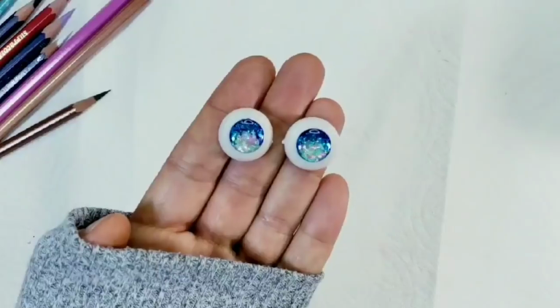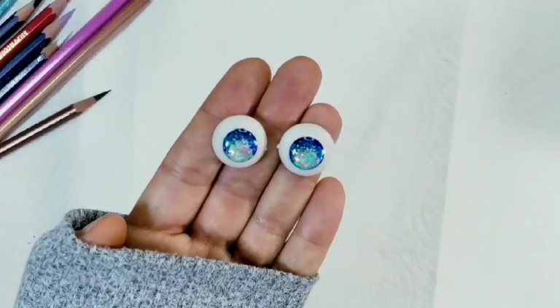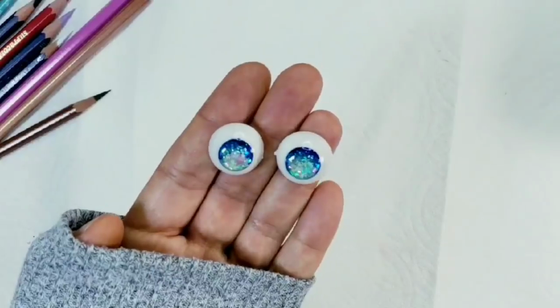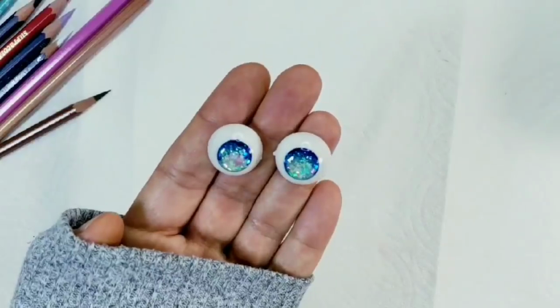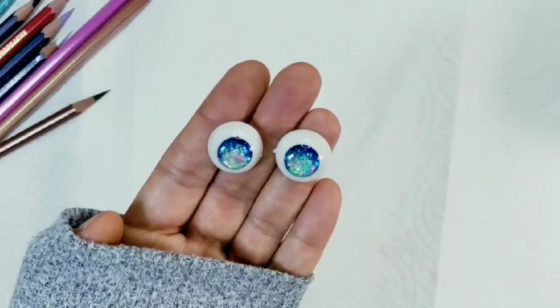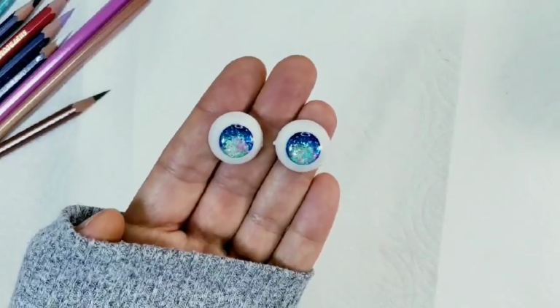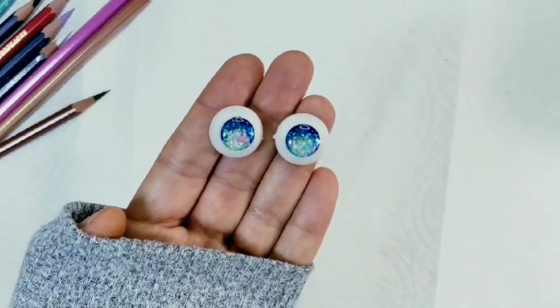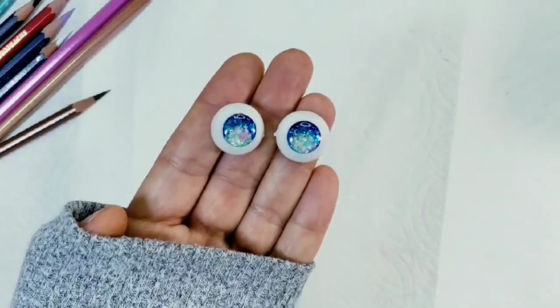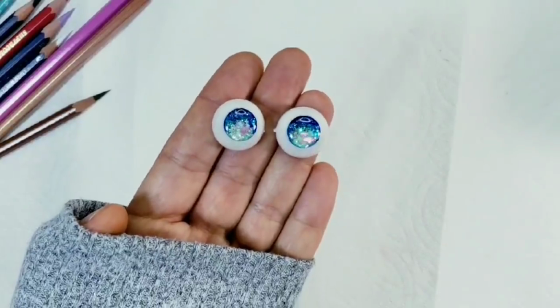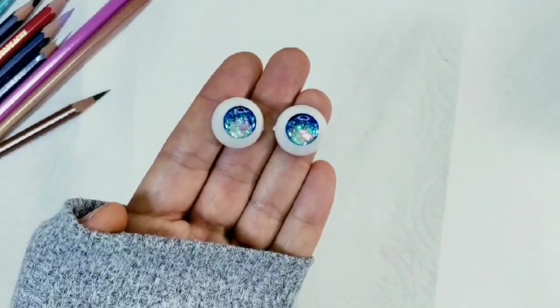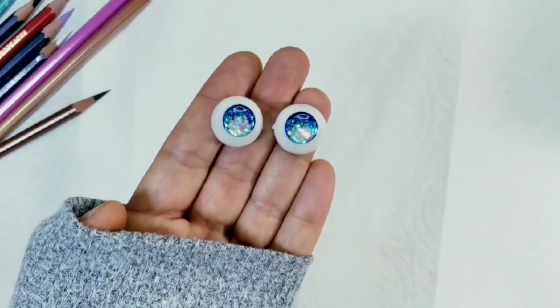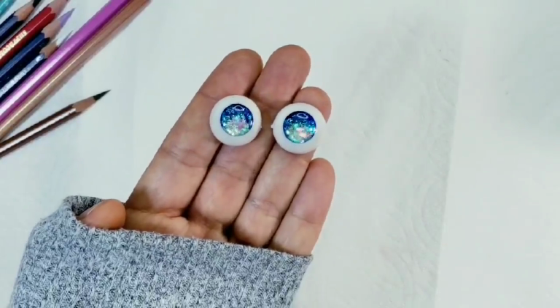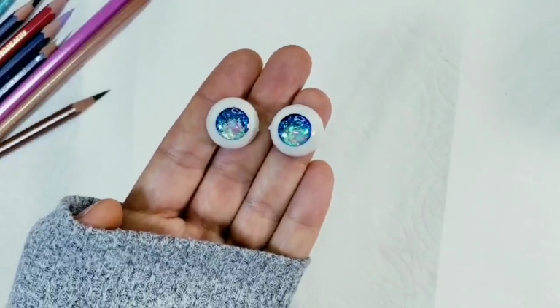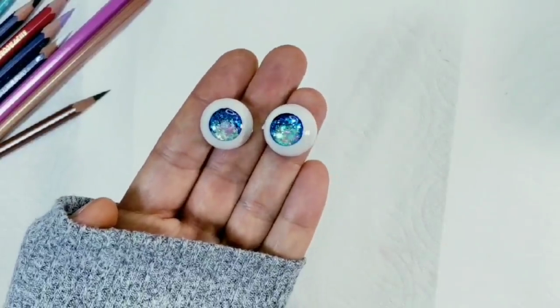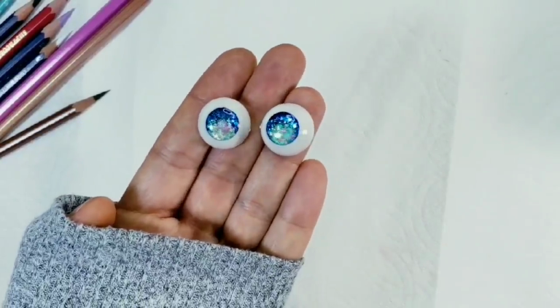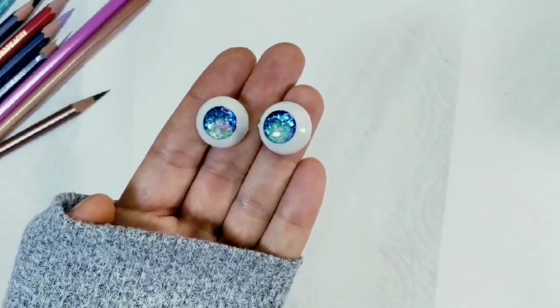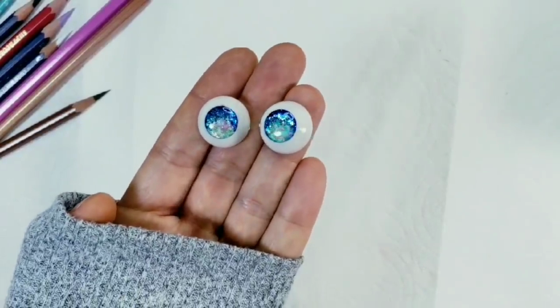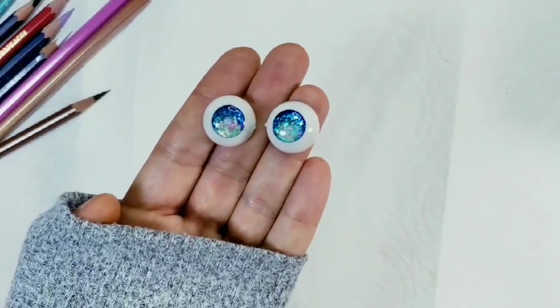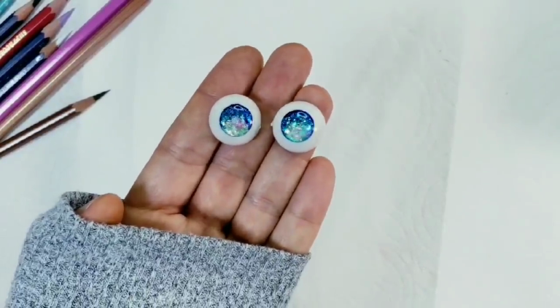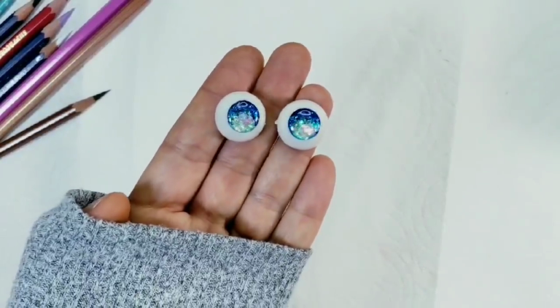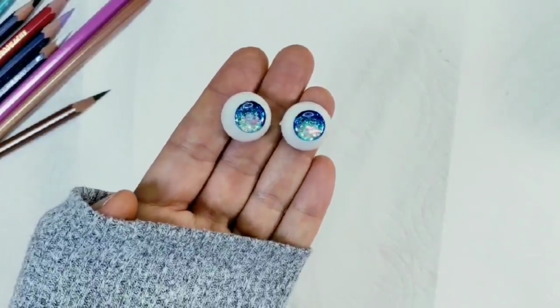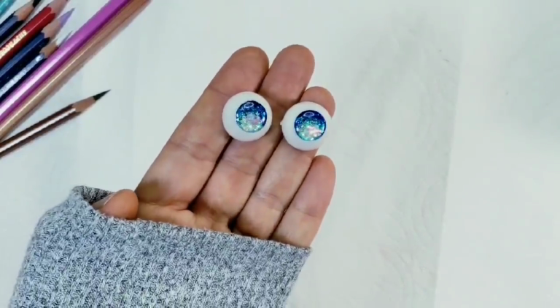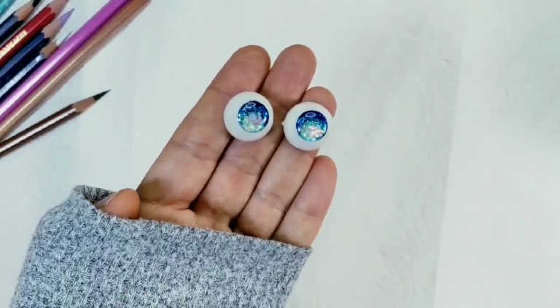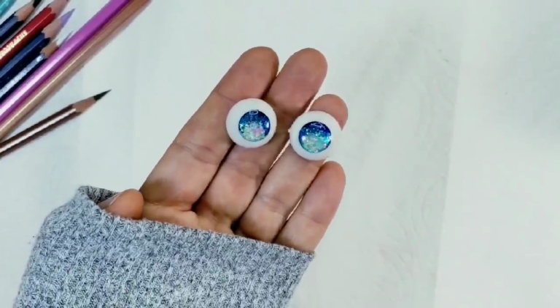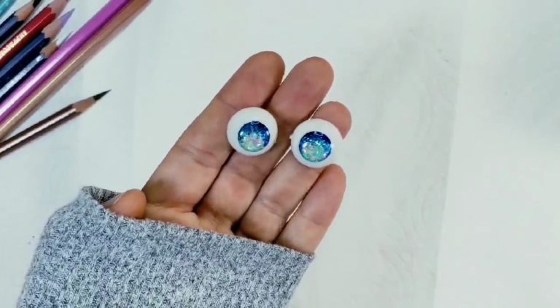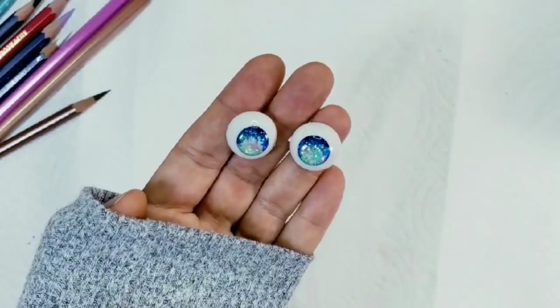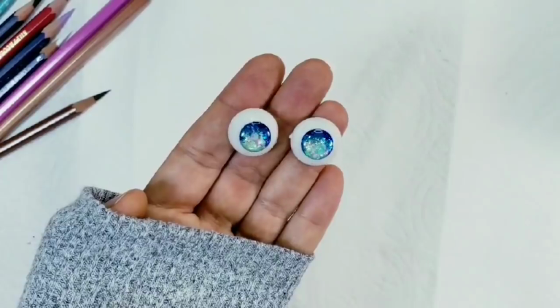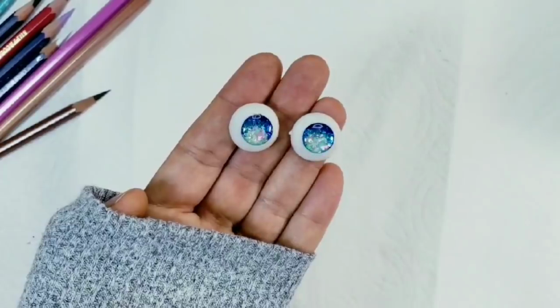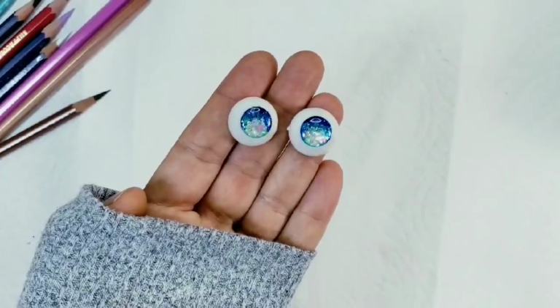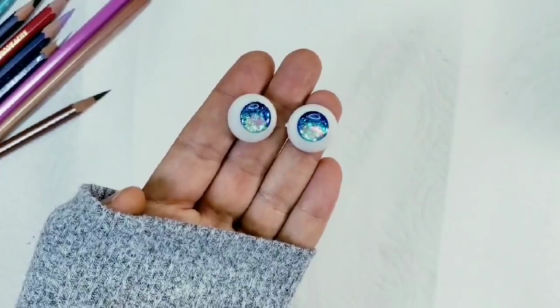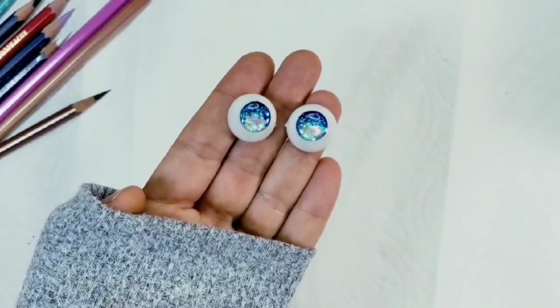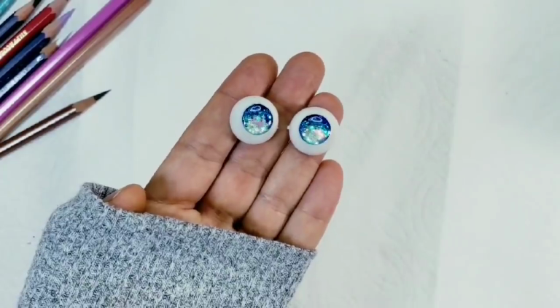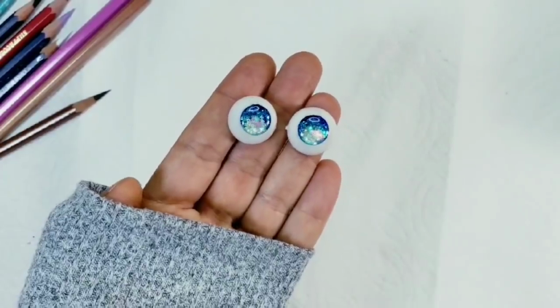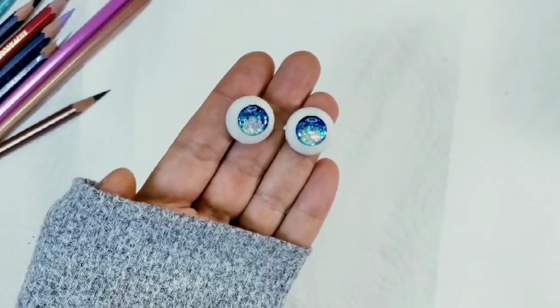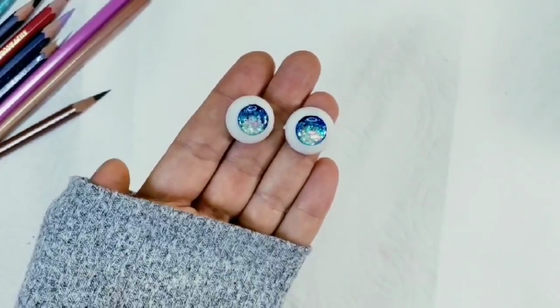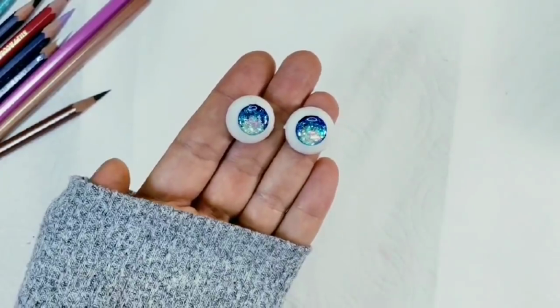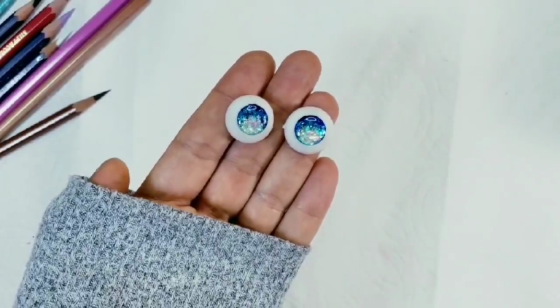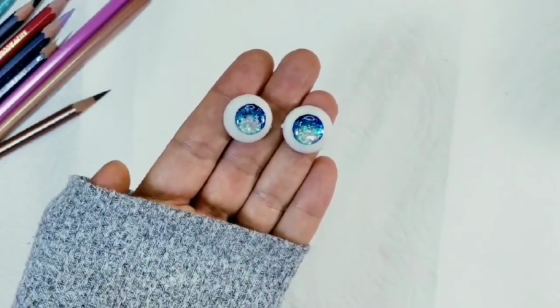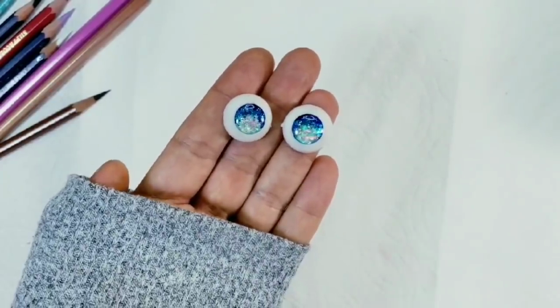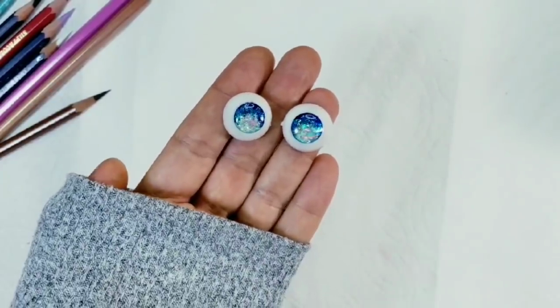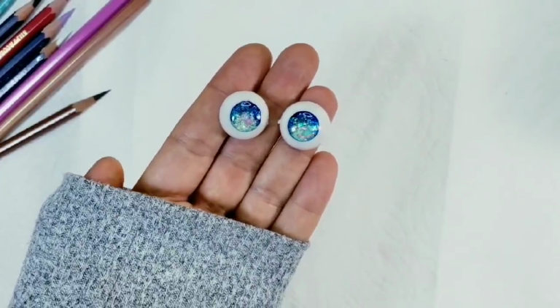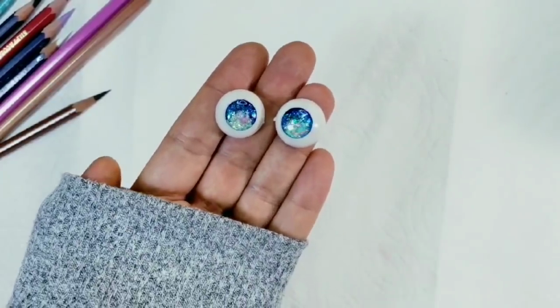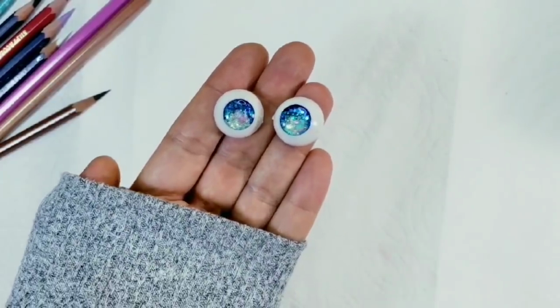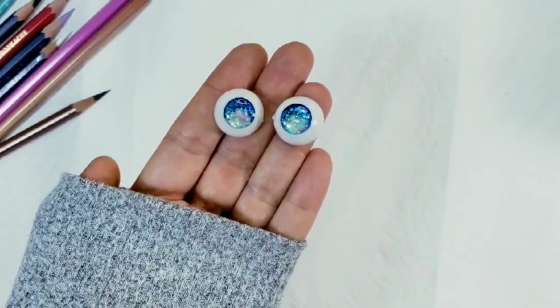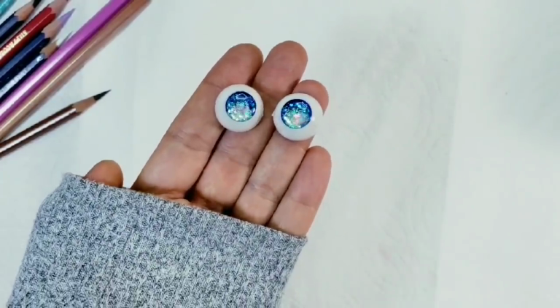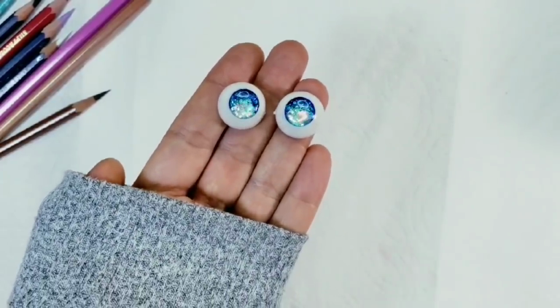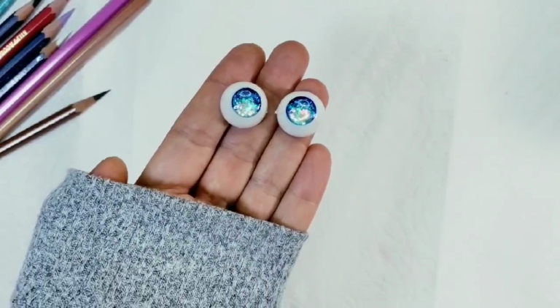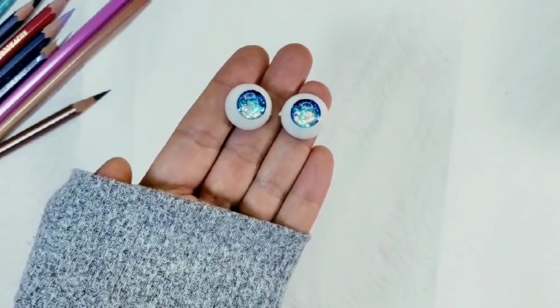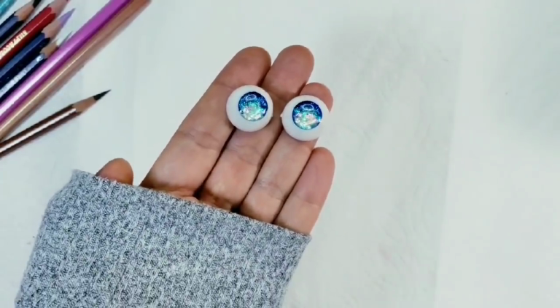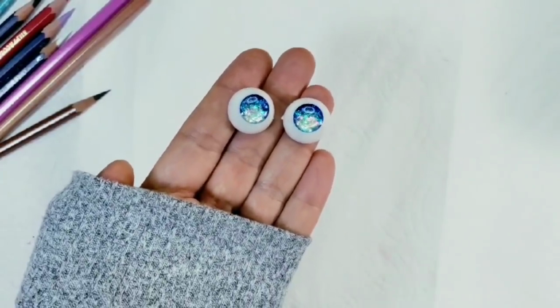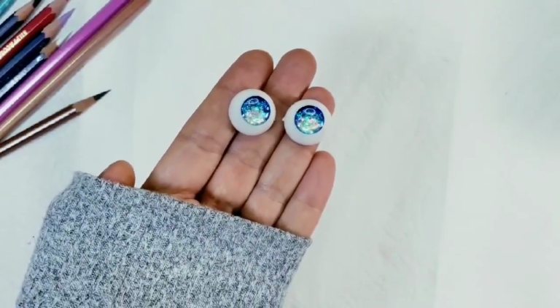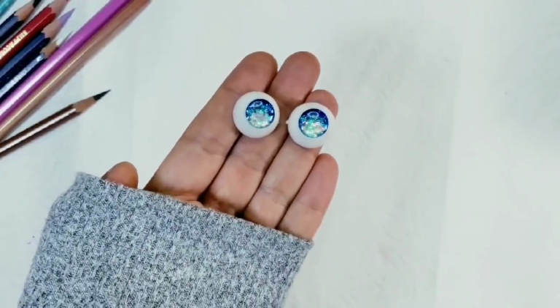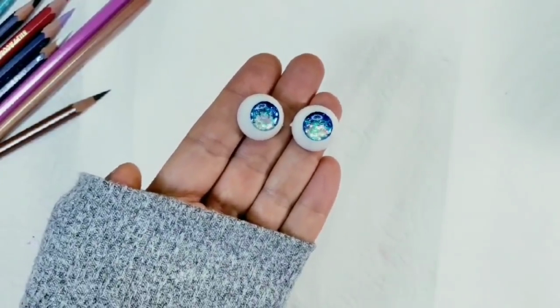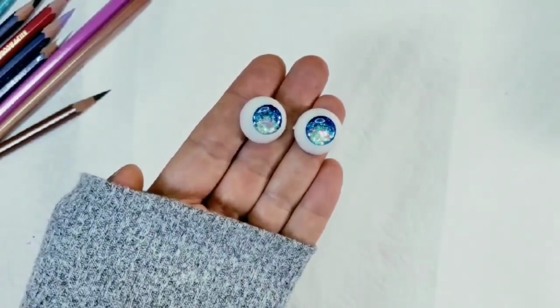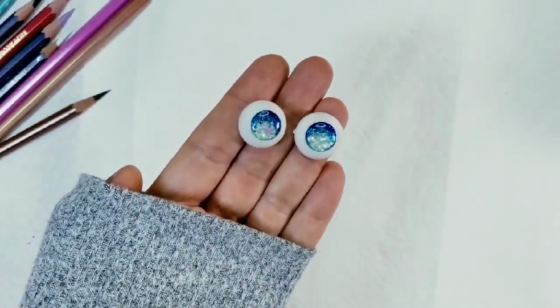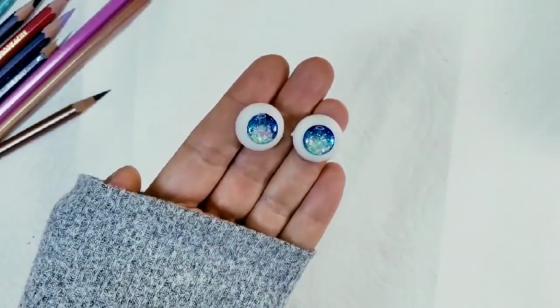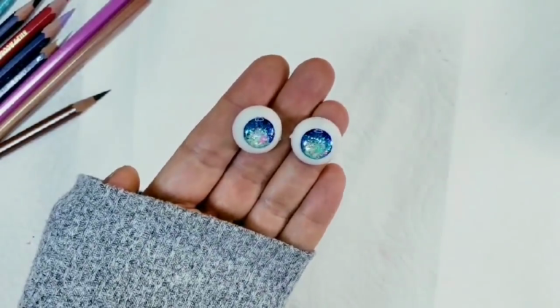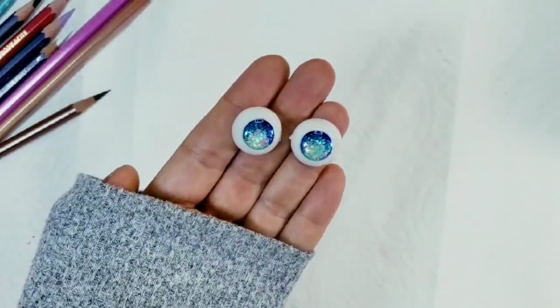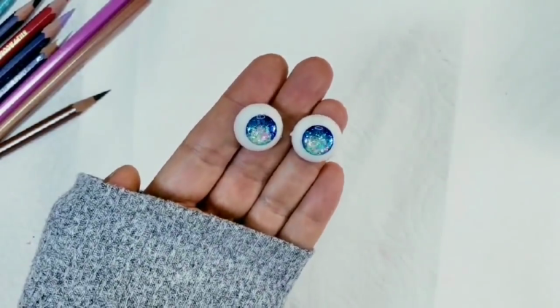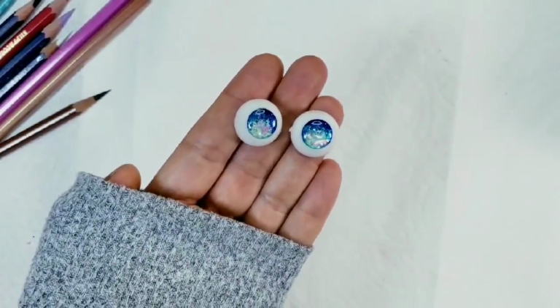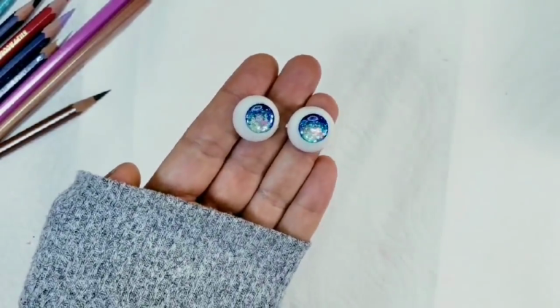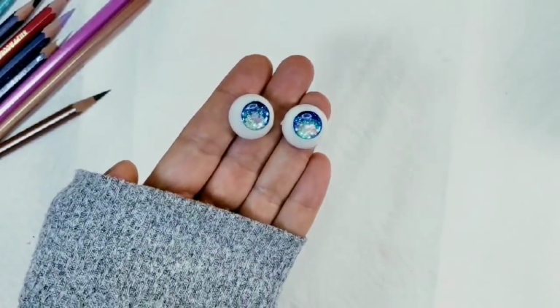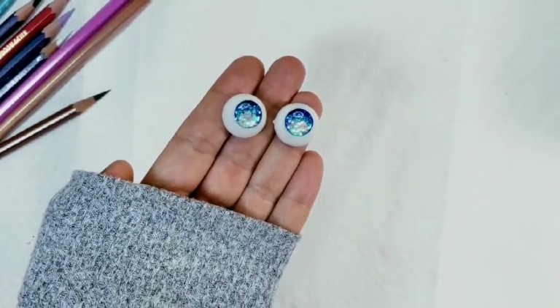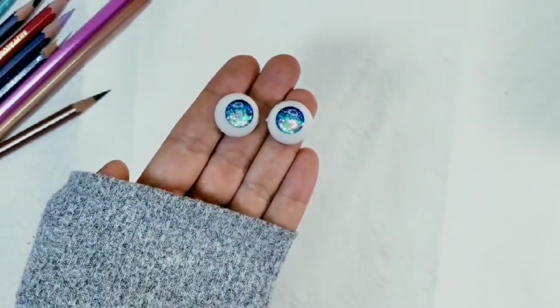For this doll I prepared the eyes already, so if you would like to know how I made them, please check my cat girl video.